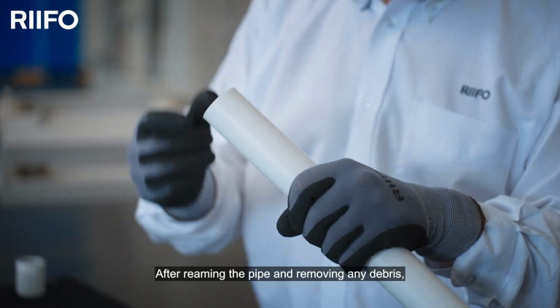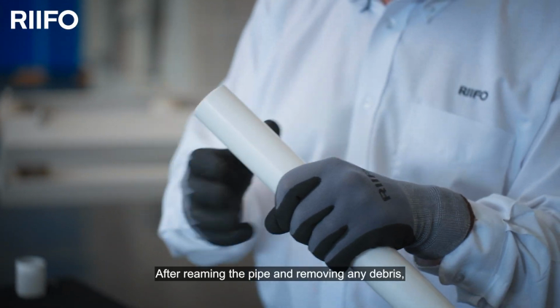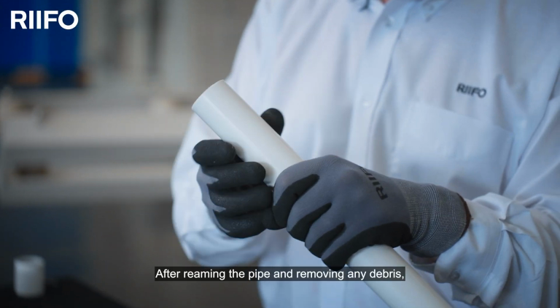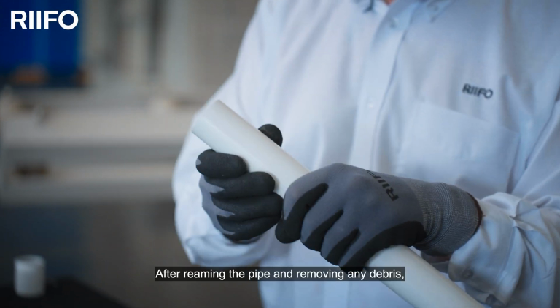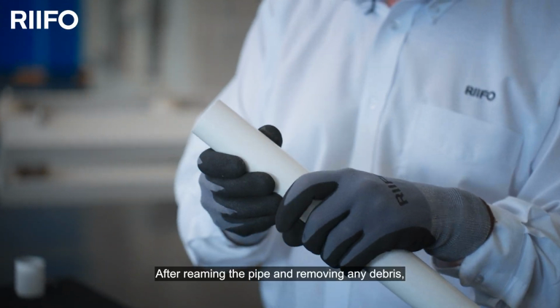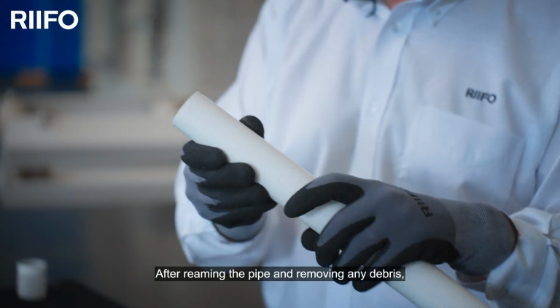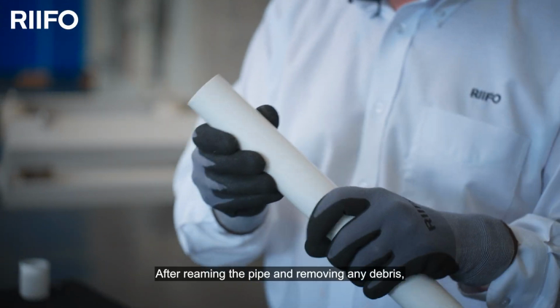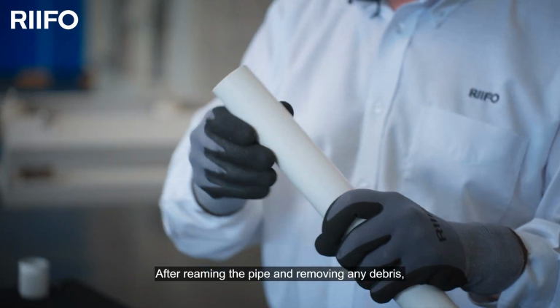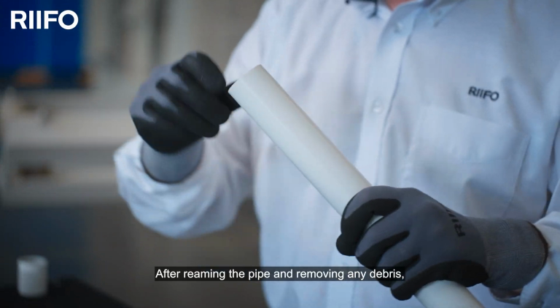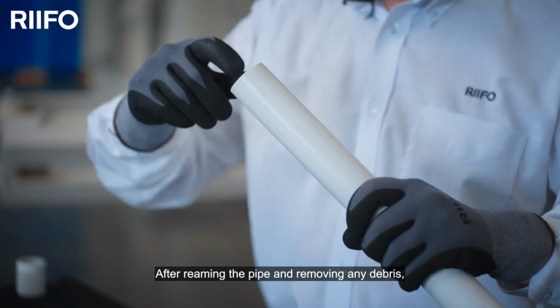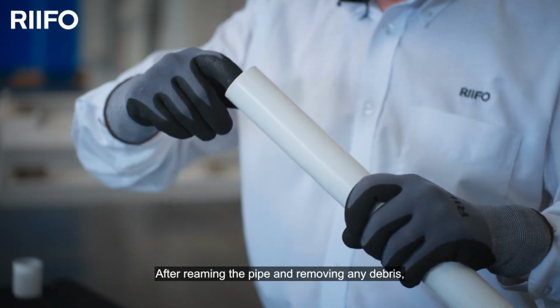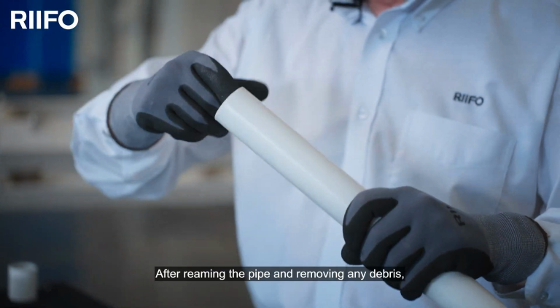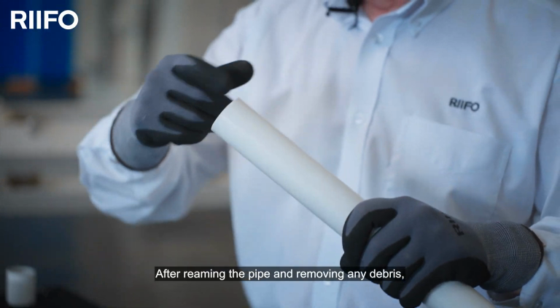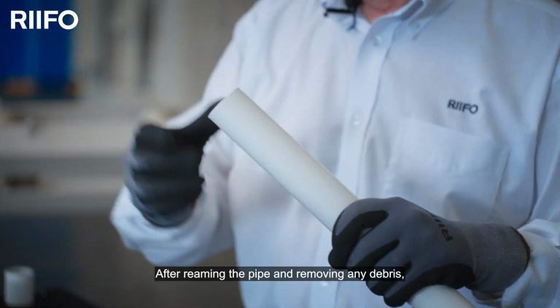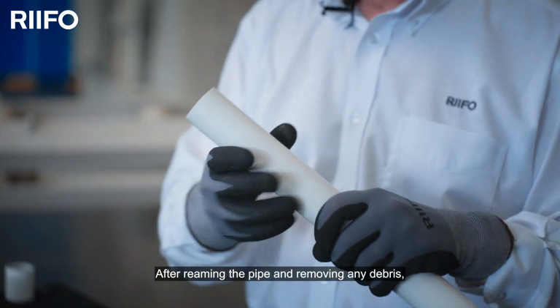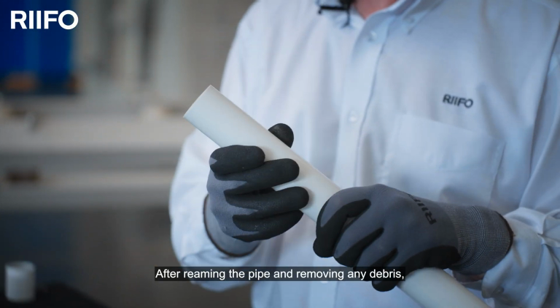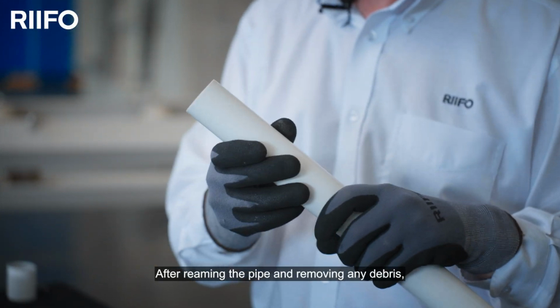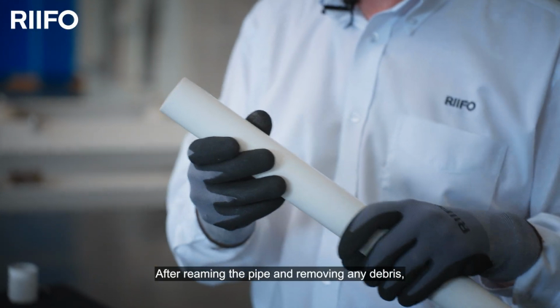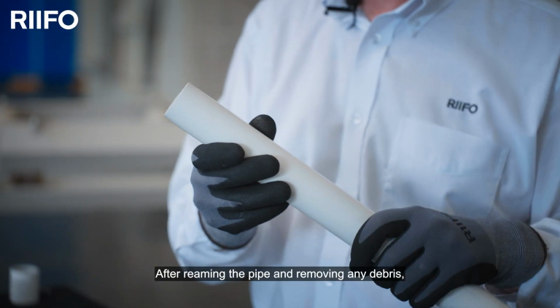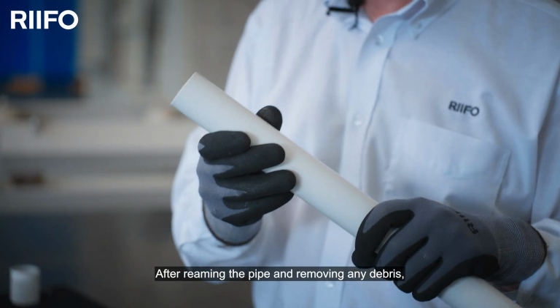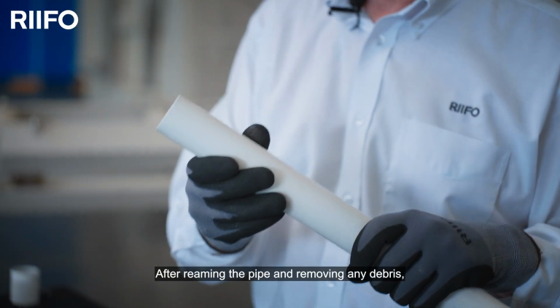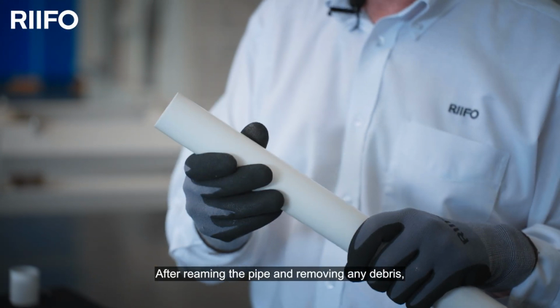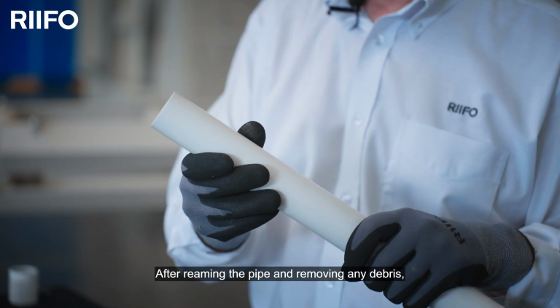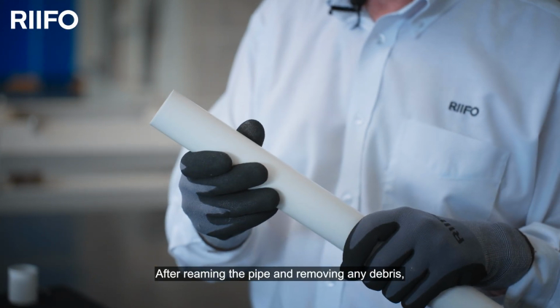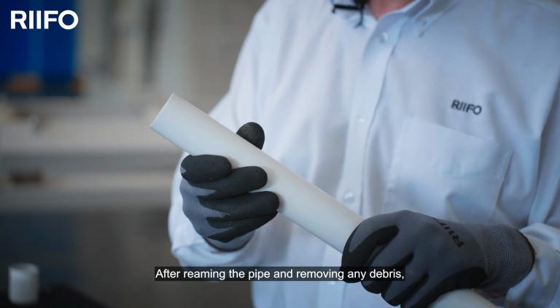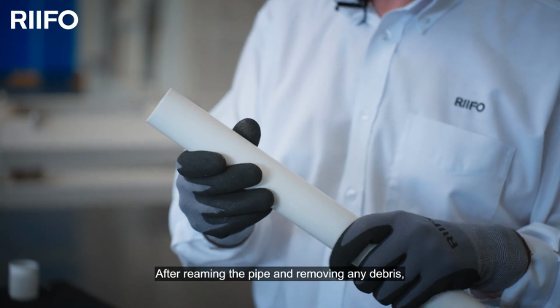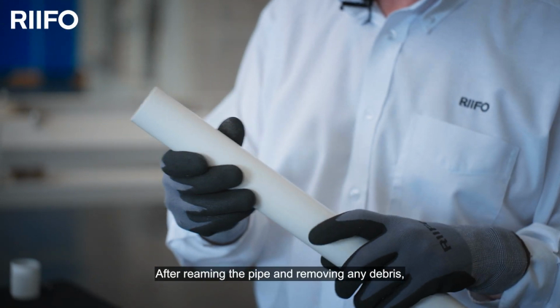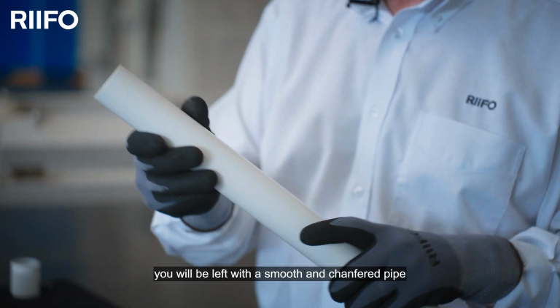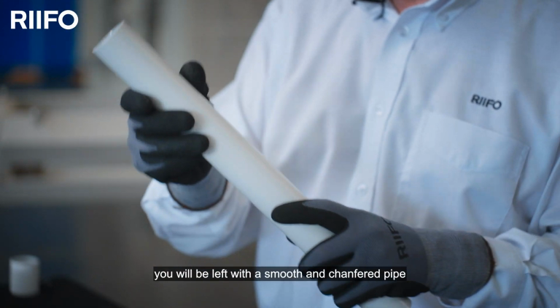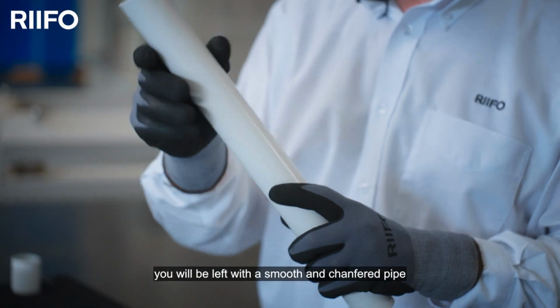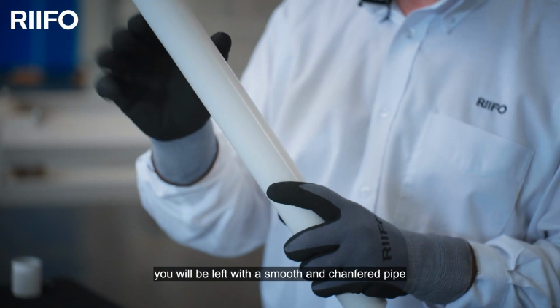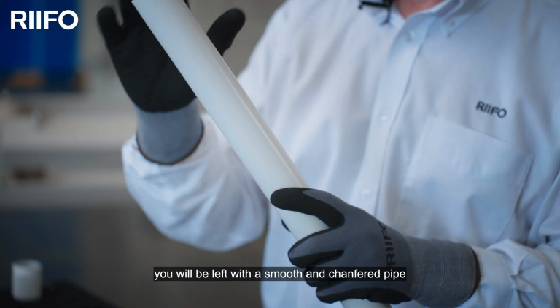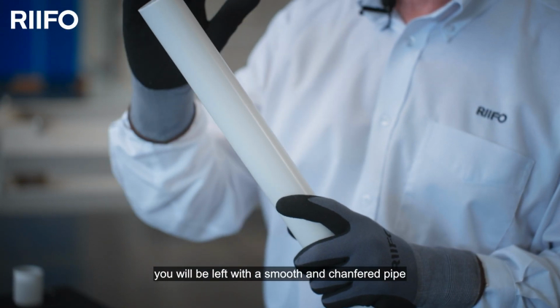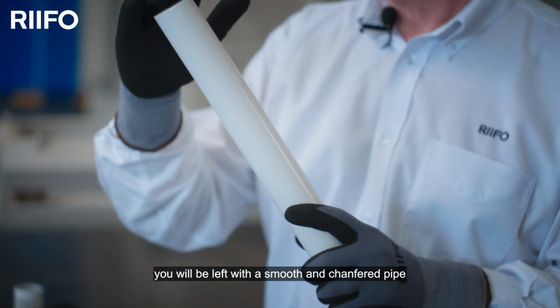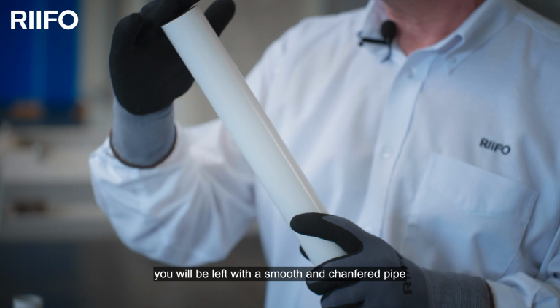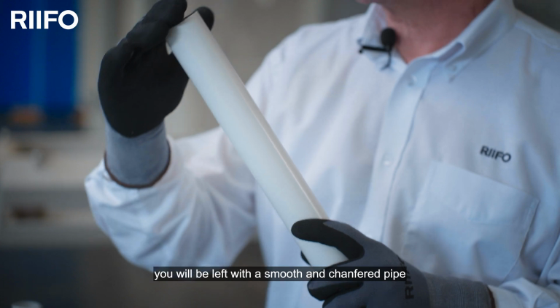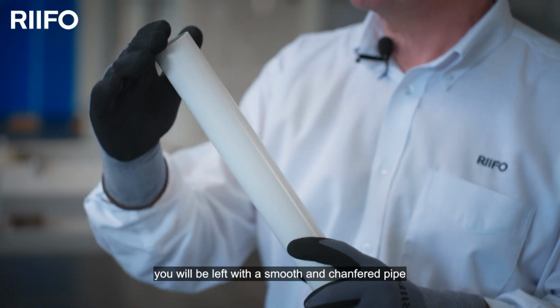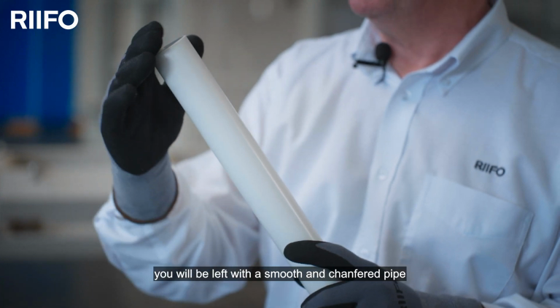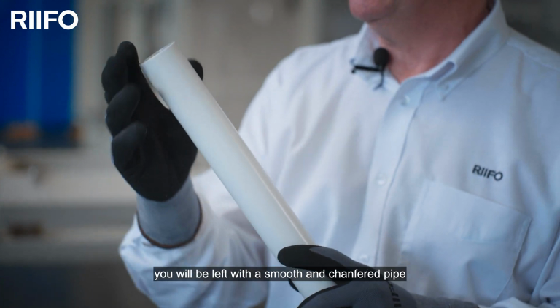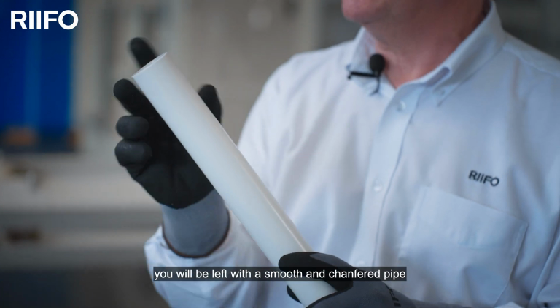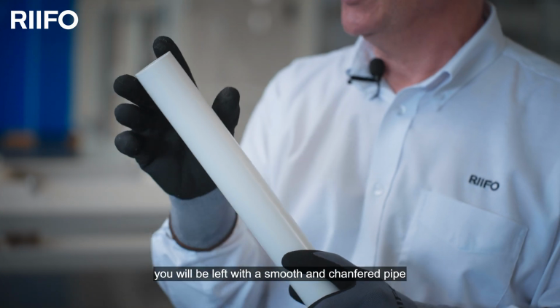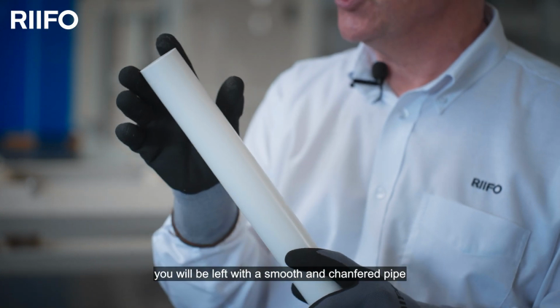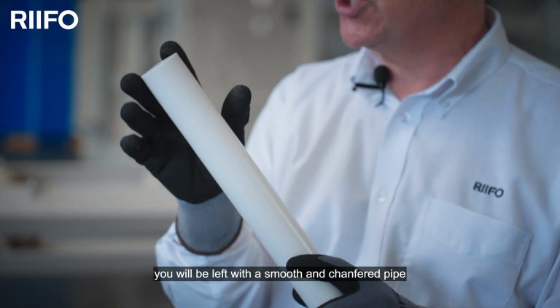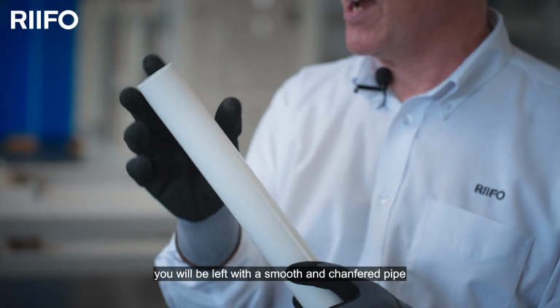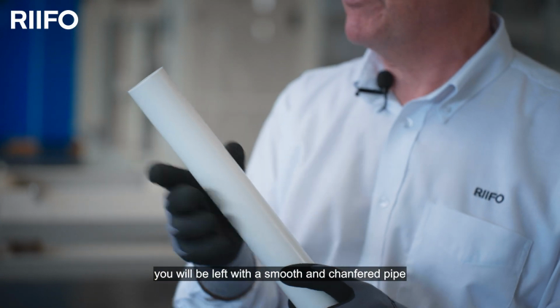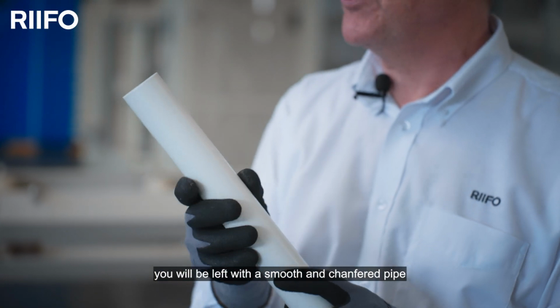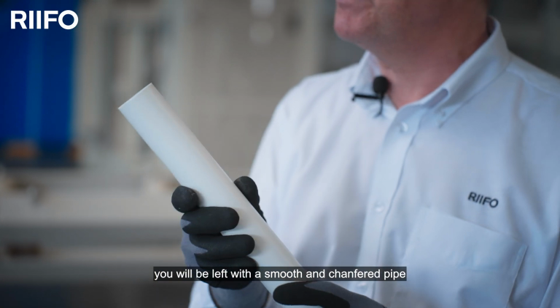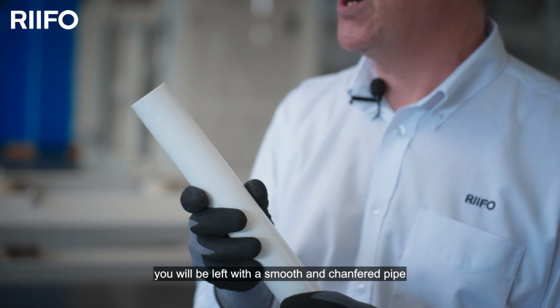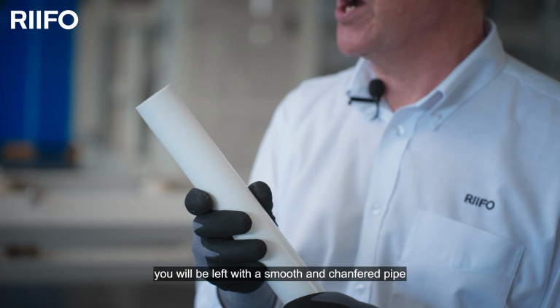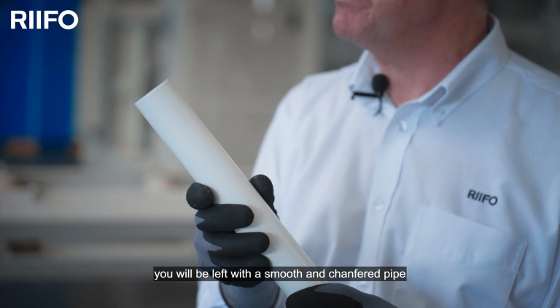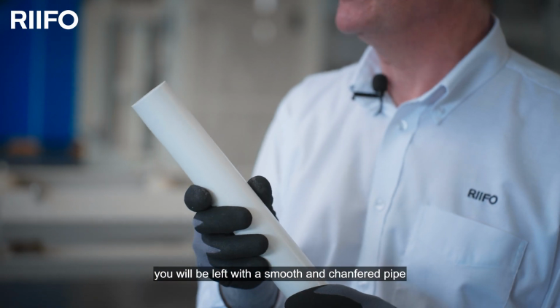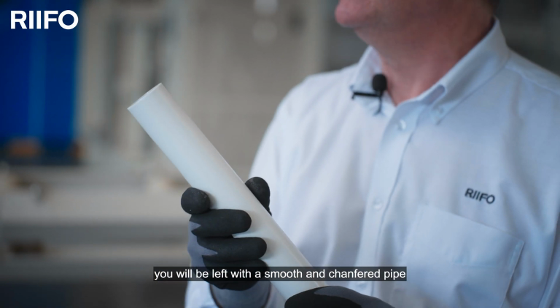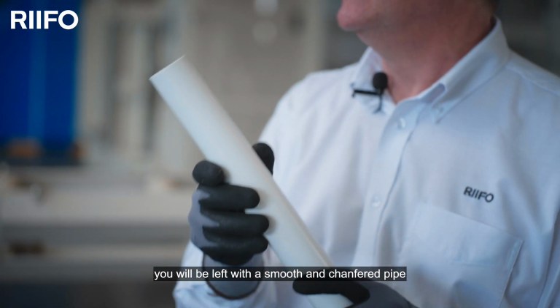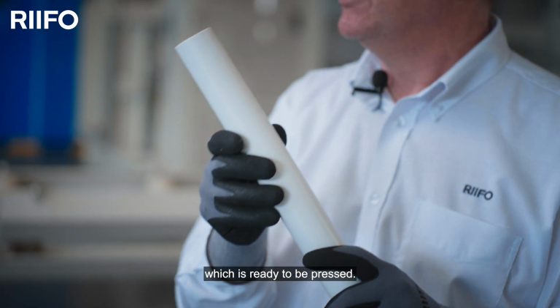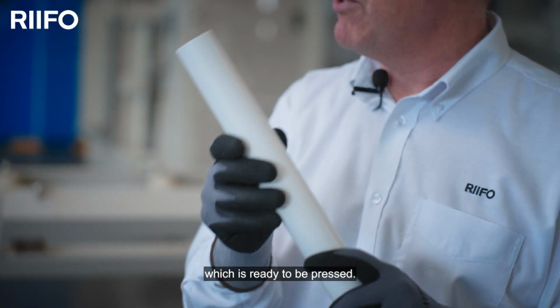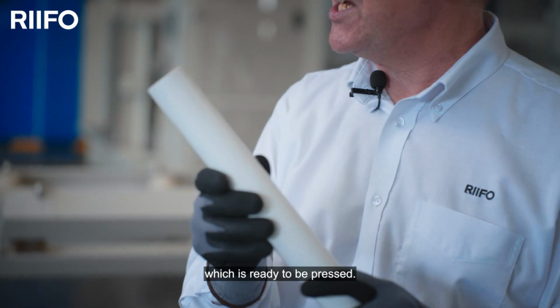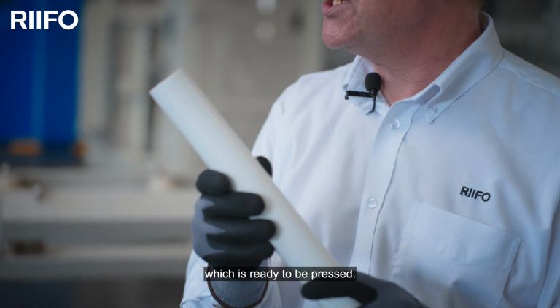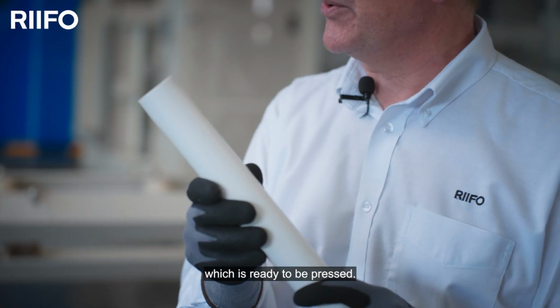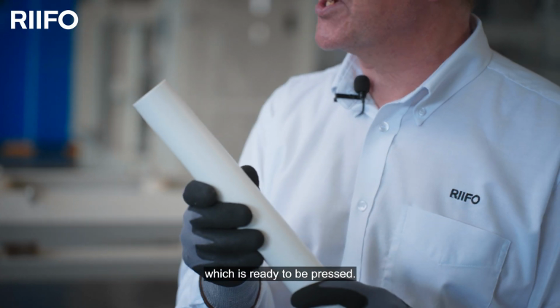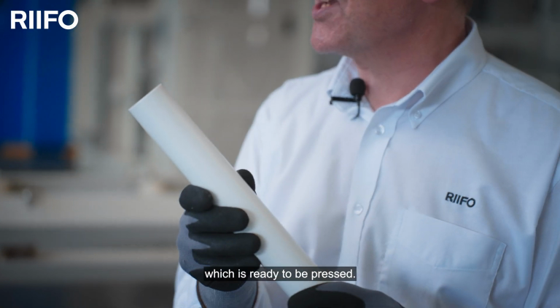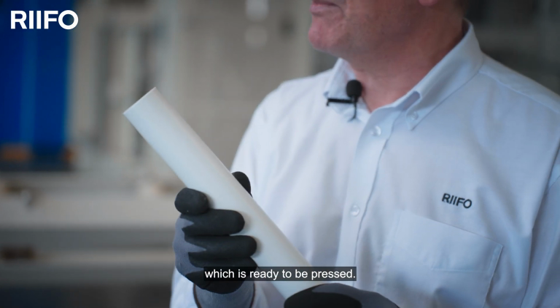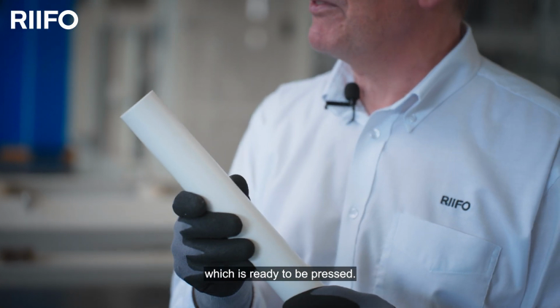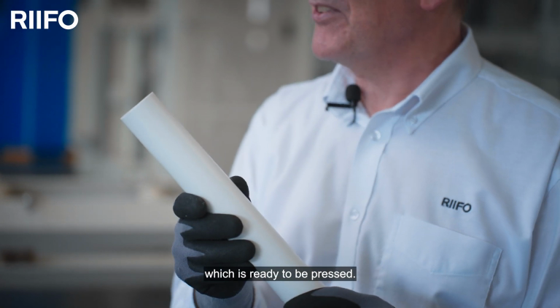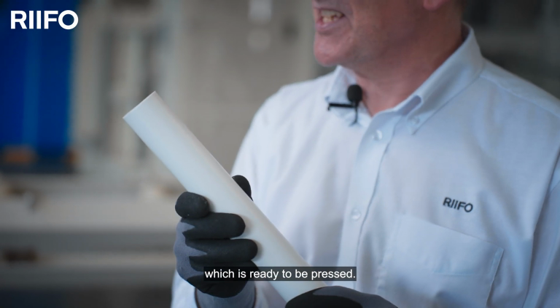After reaming the pipe and removing any debris, you'll be left with a smooth and chamfered pipe ready to accept the fitting.